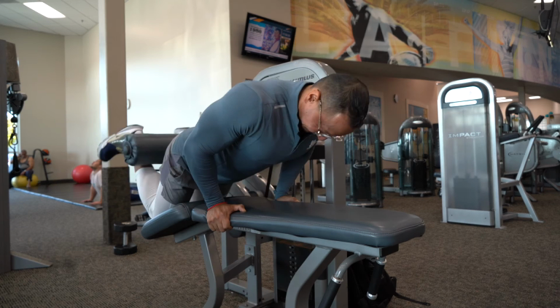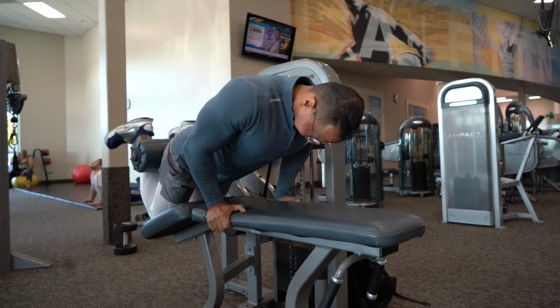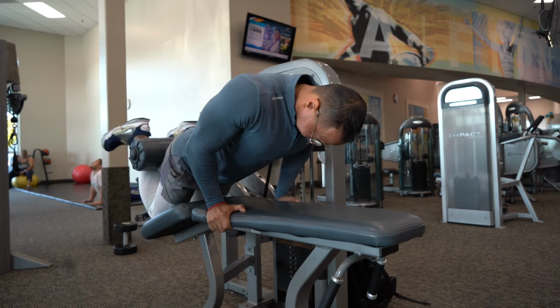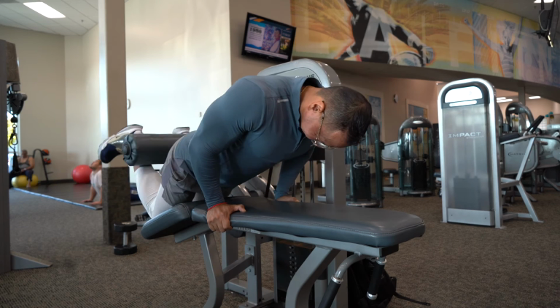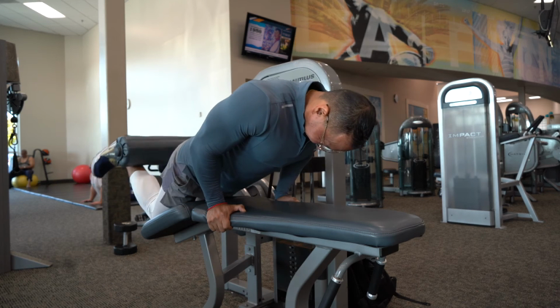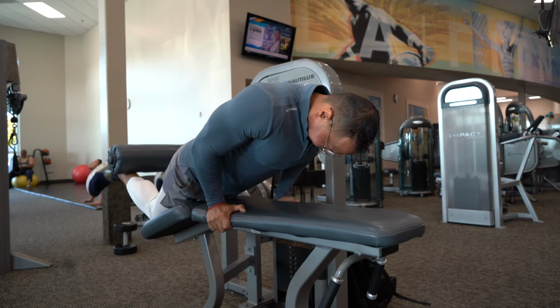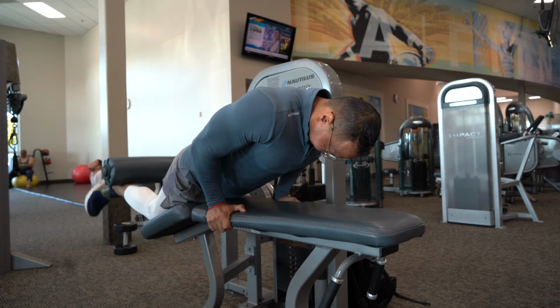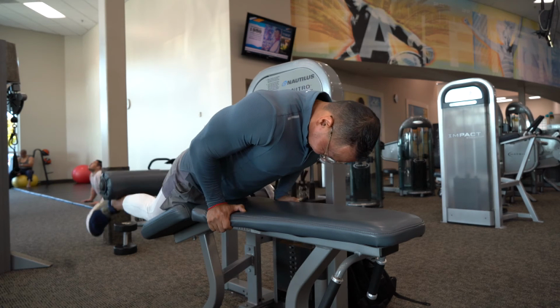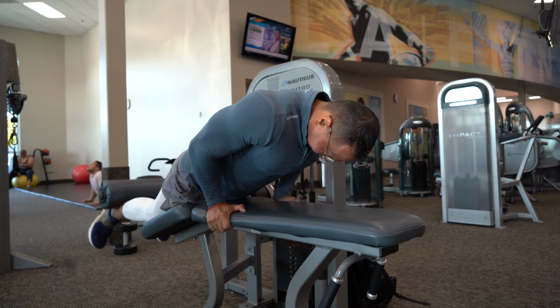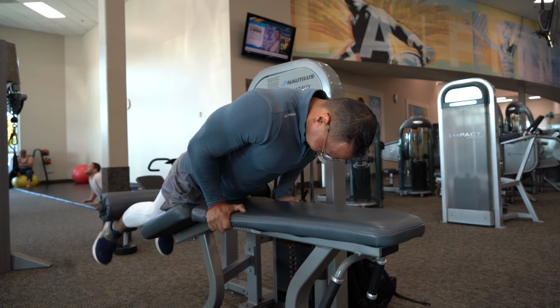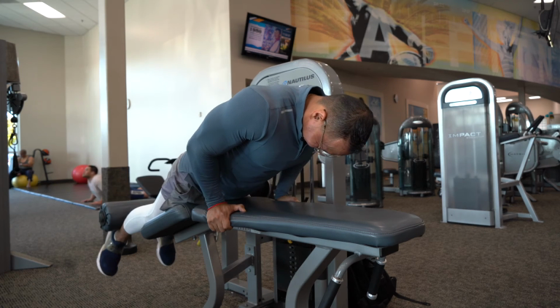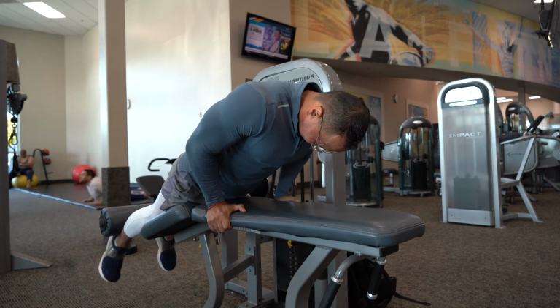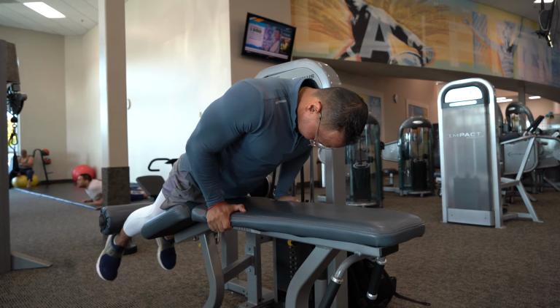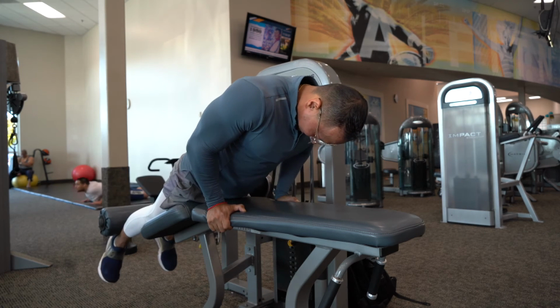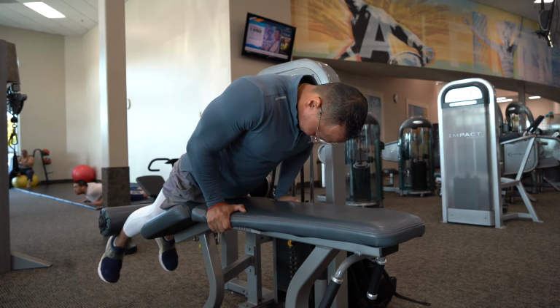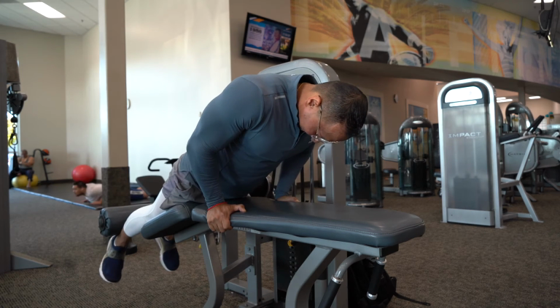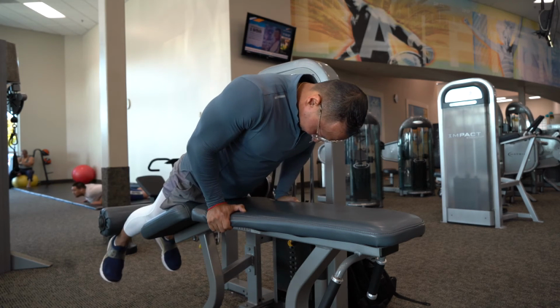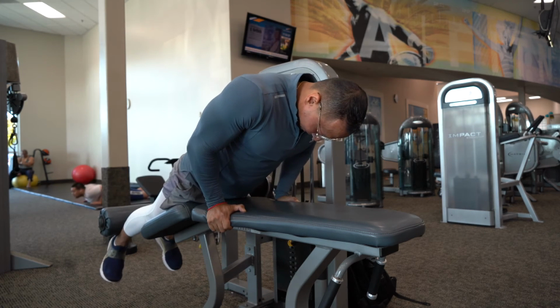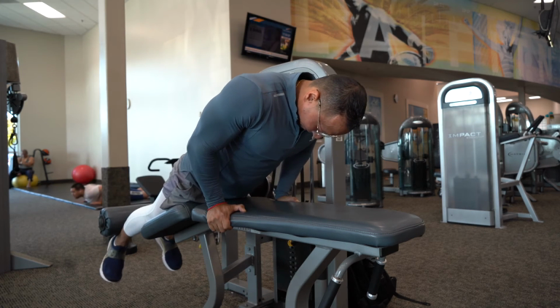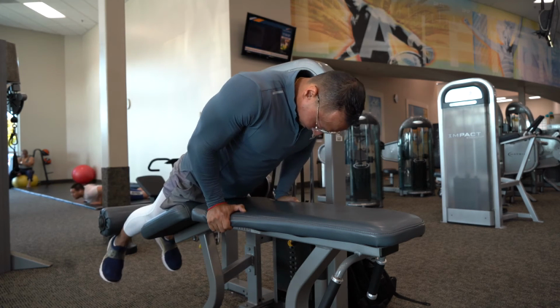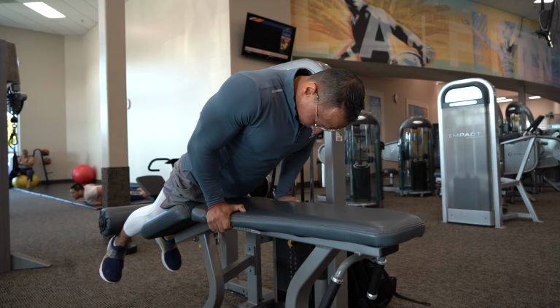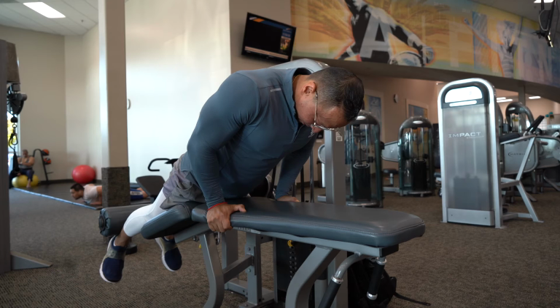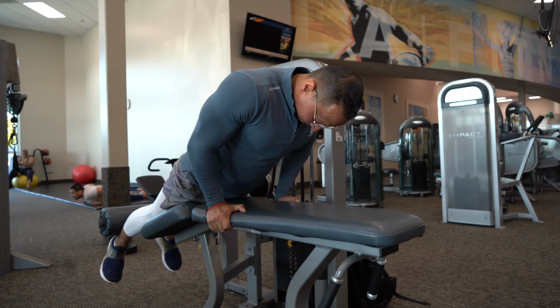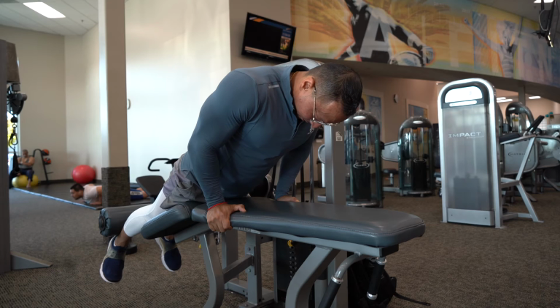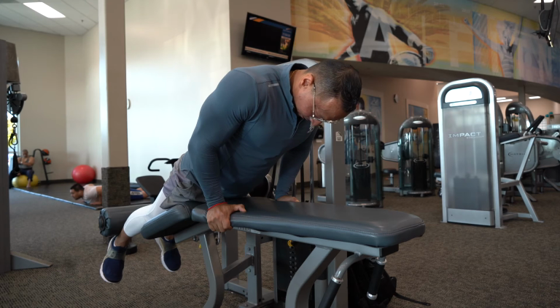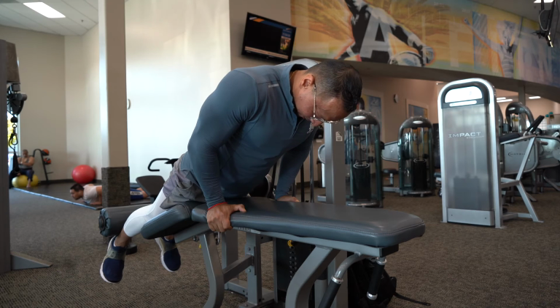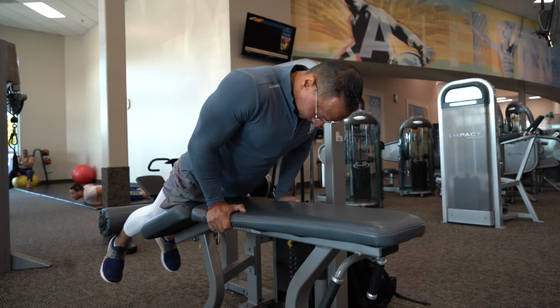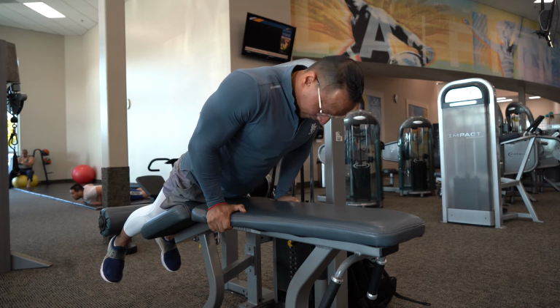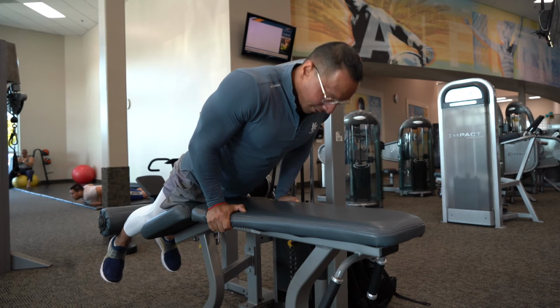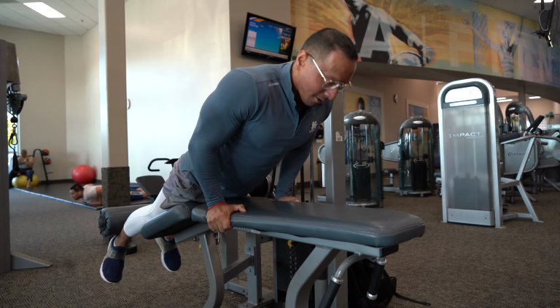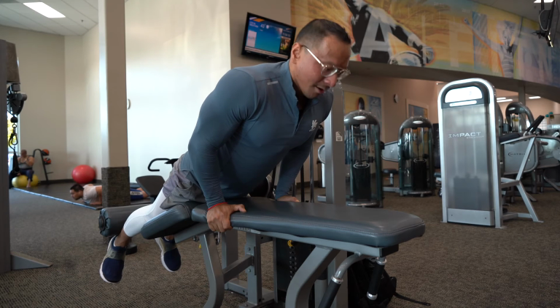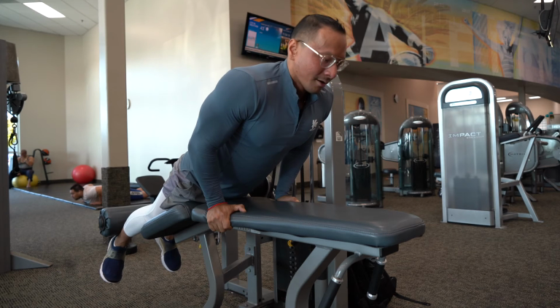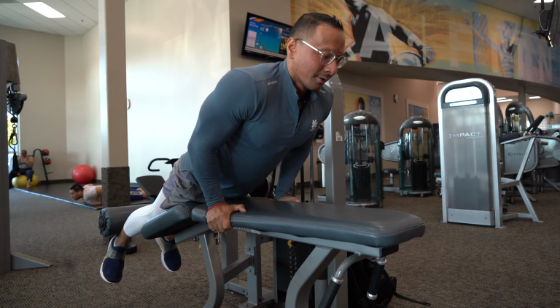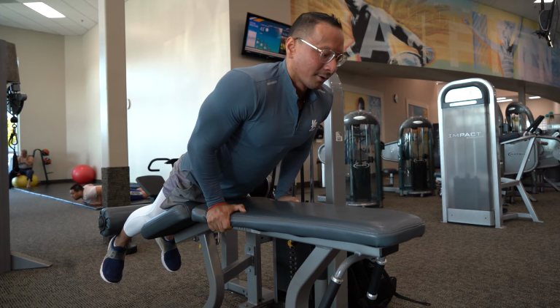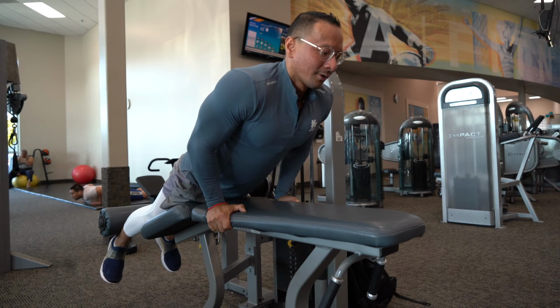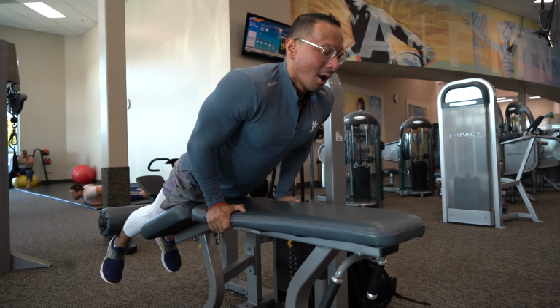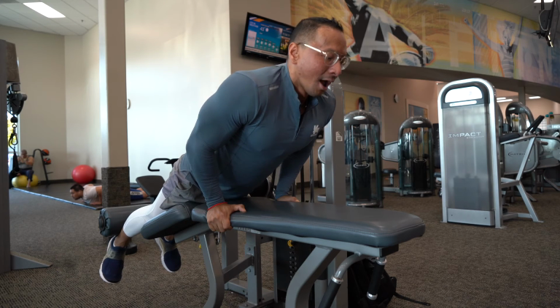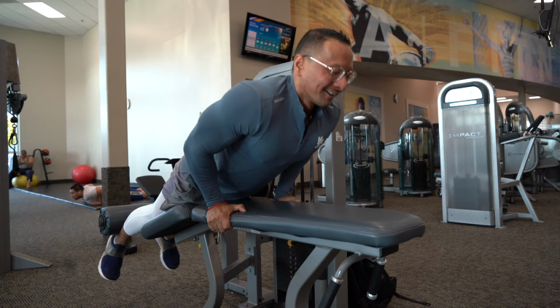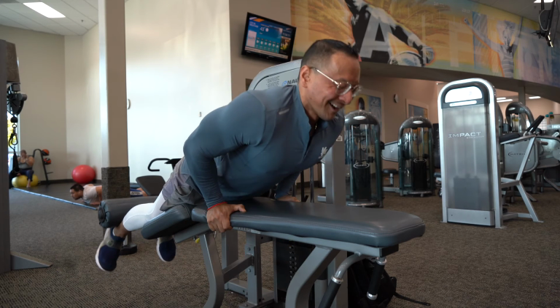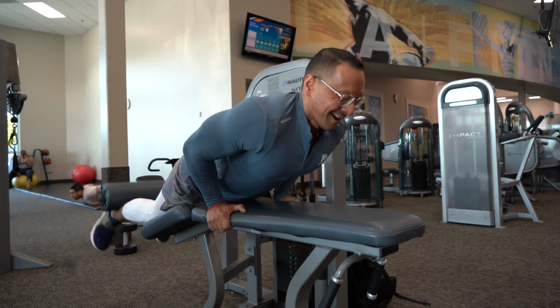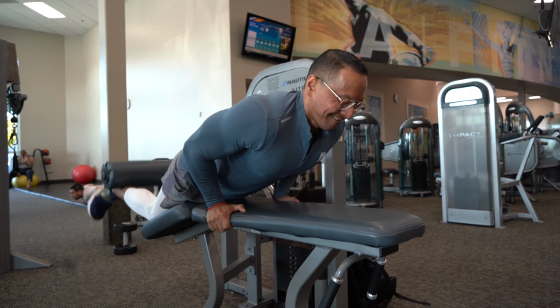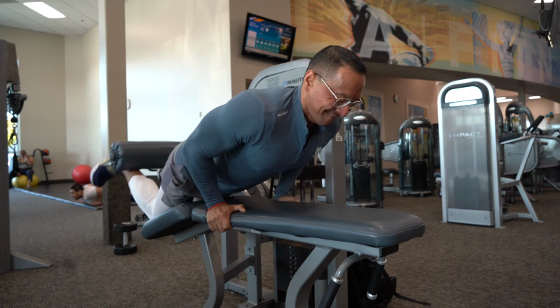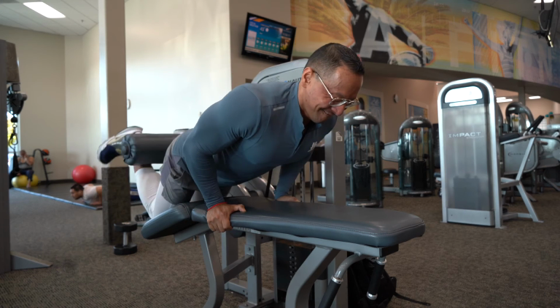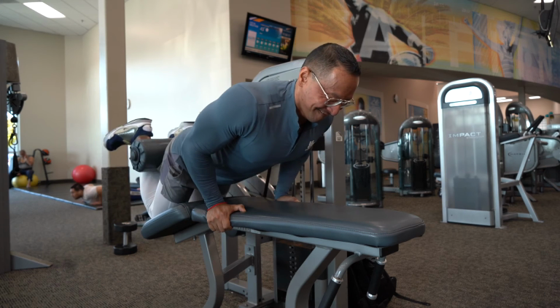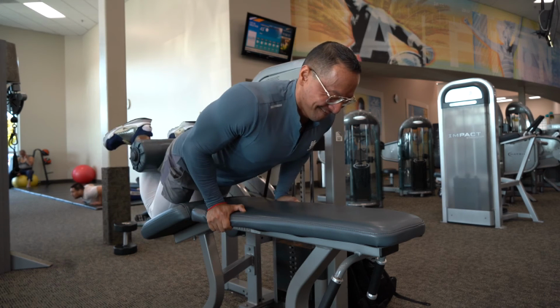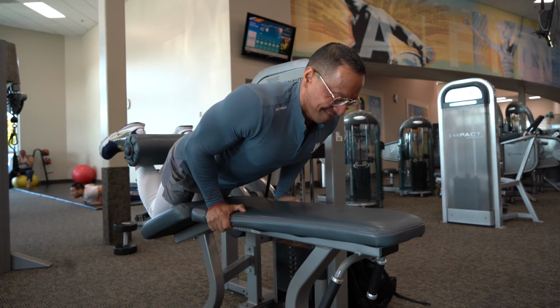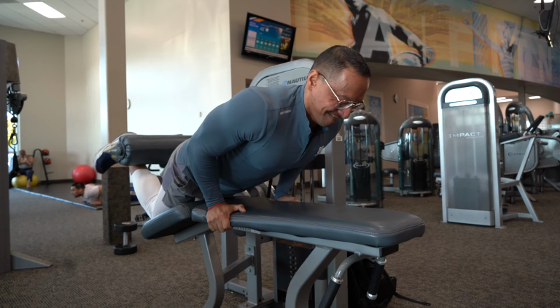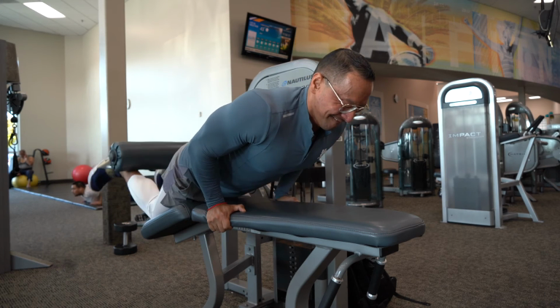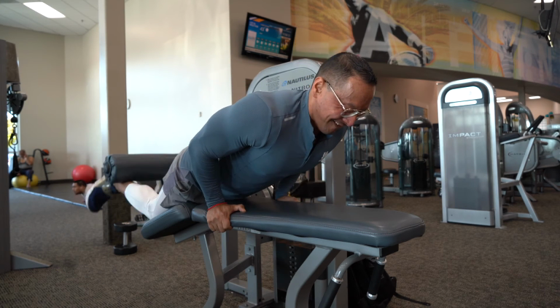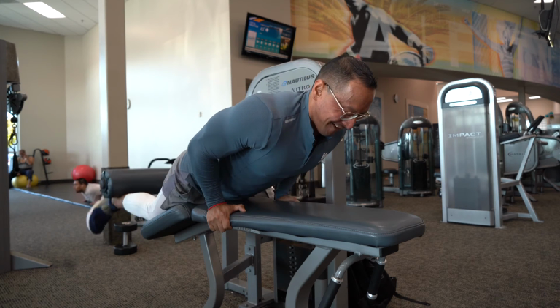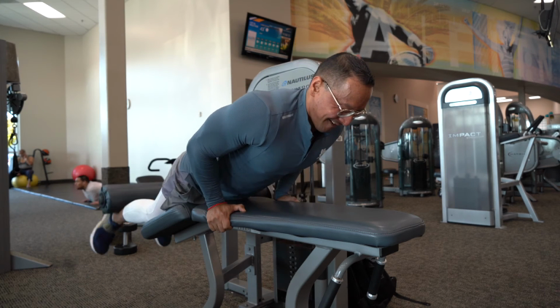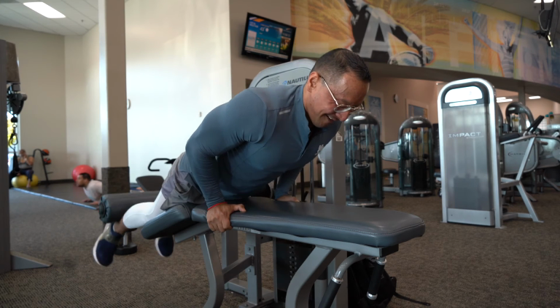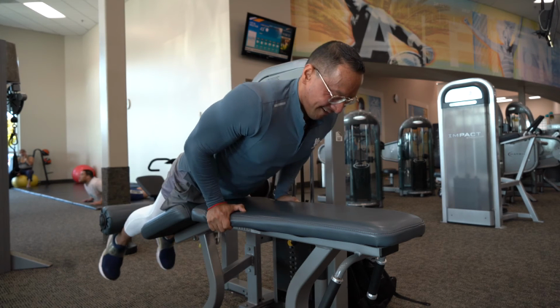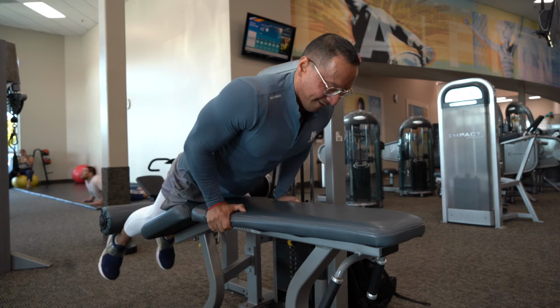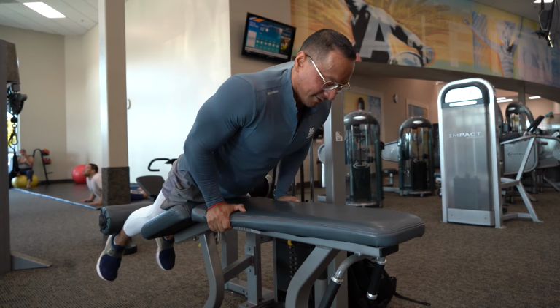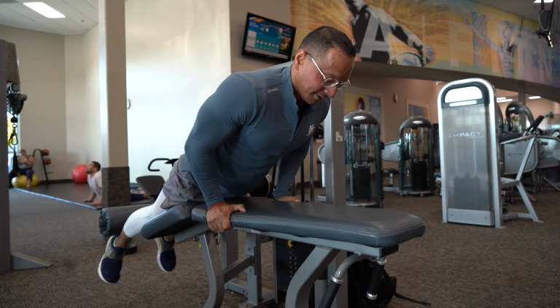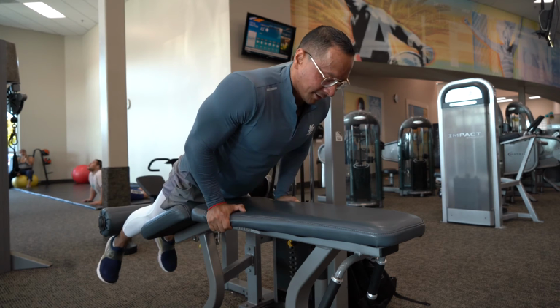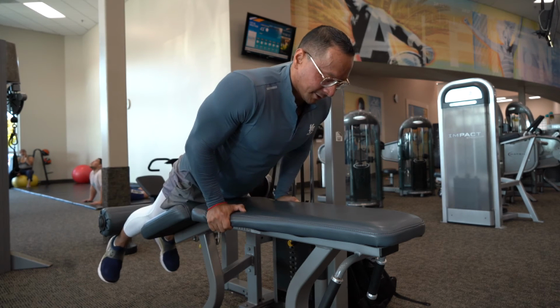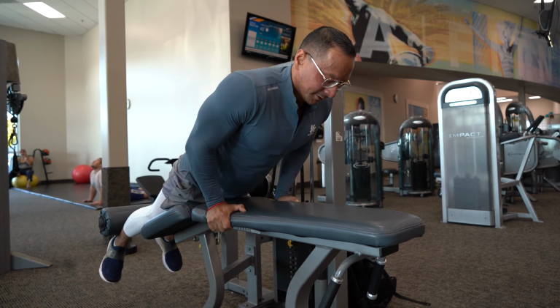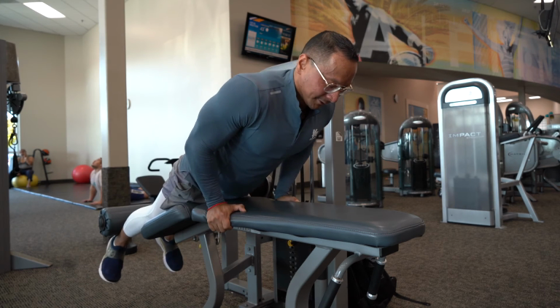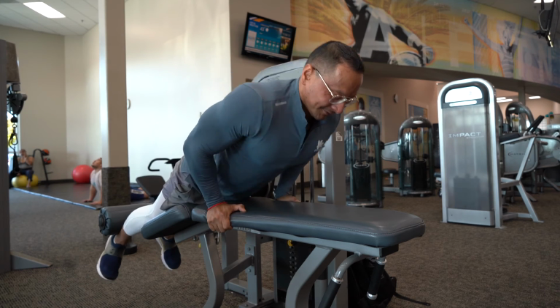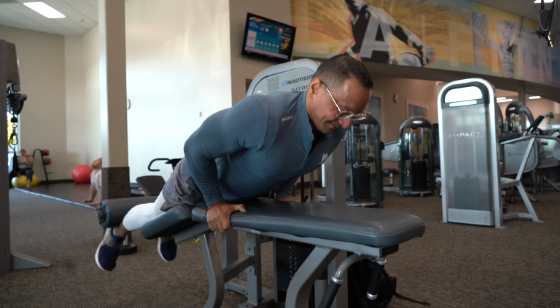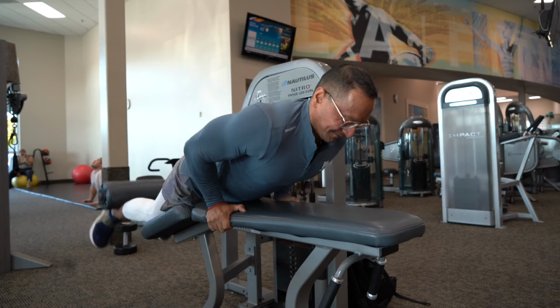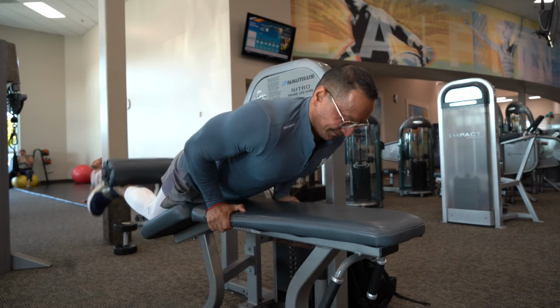This movement is good for hamstrings and glutes, for athletes — so whoever is playing football, it's perfect.